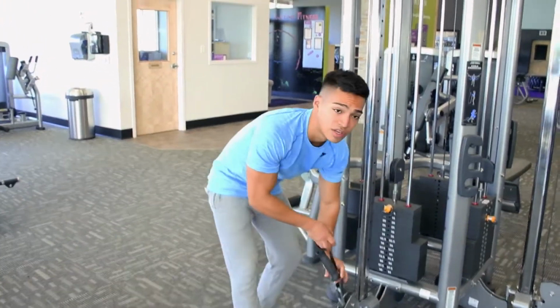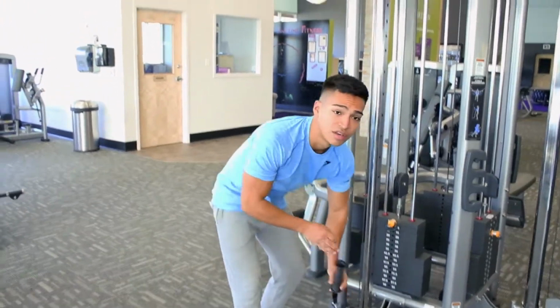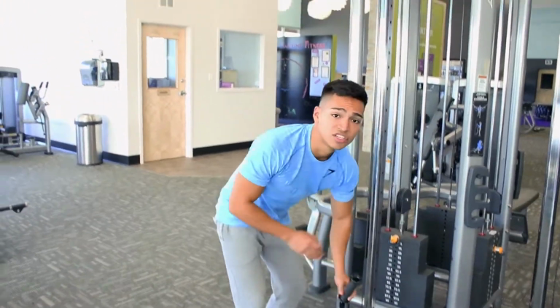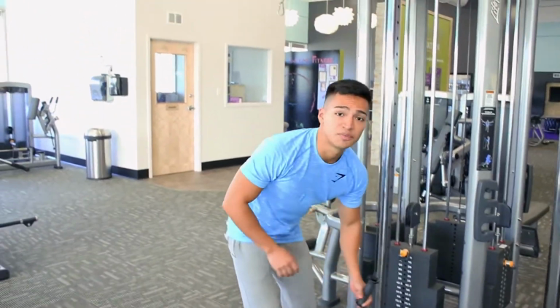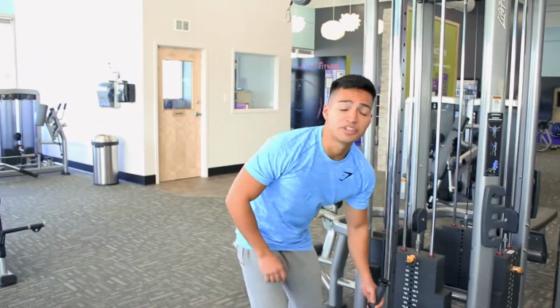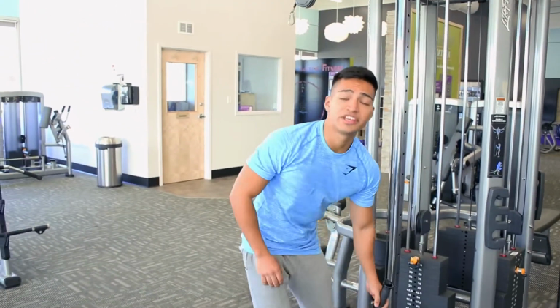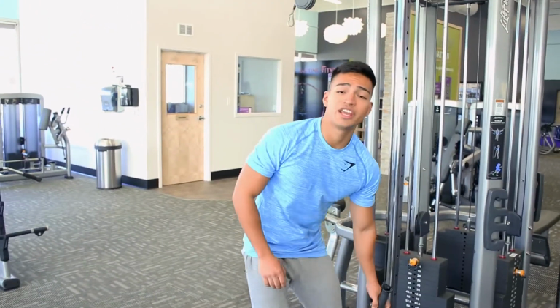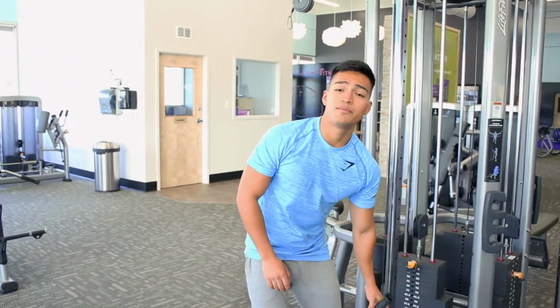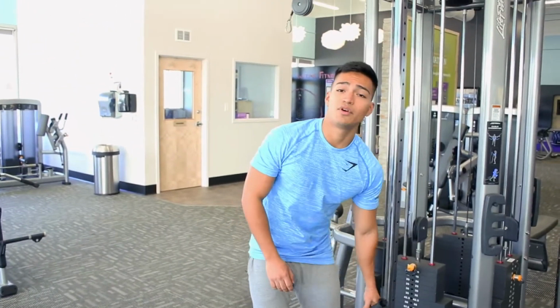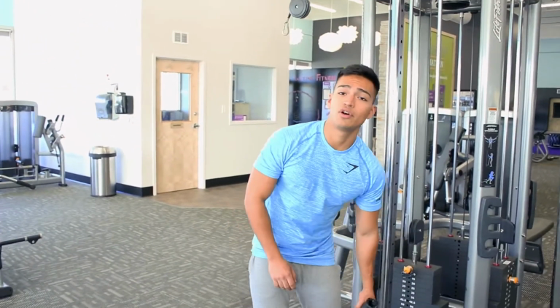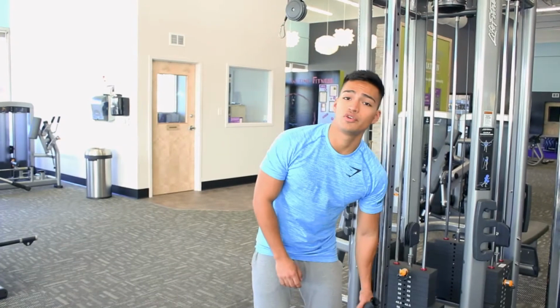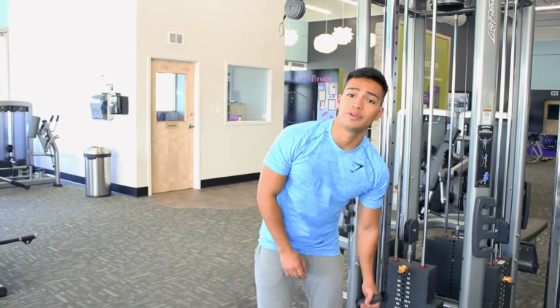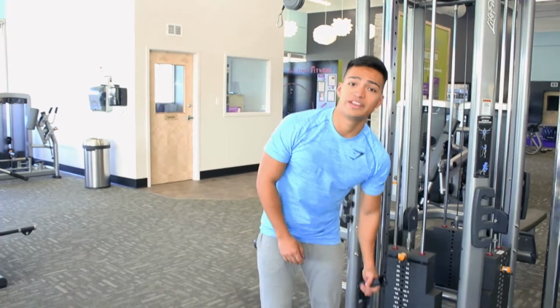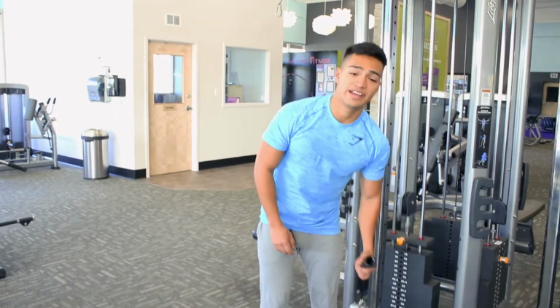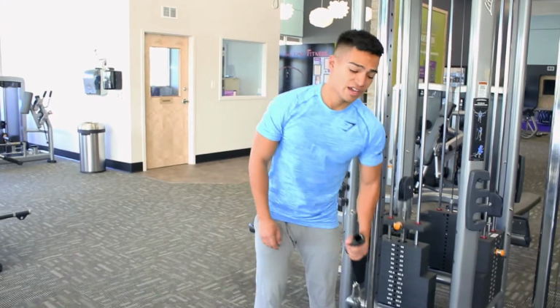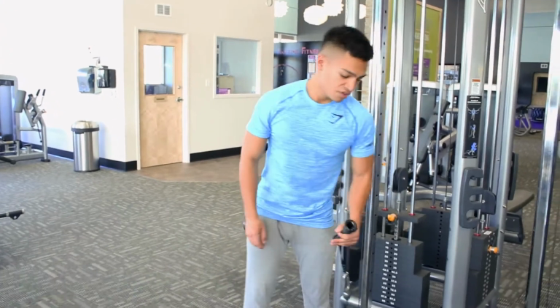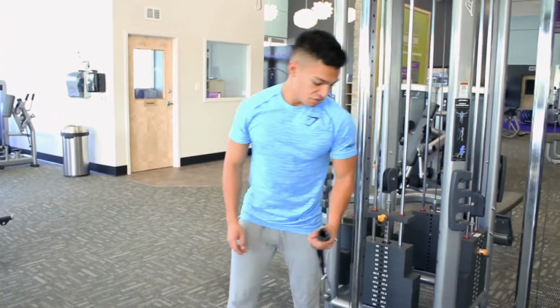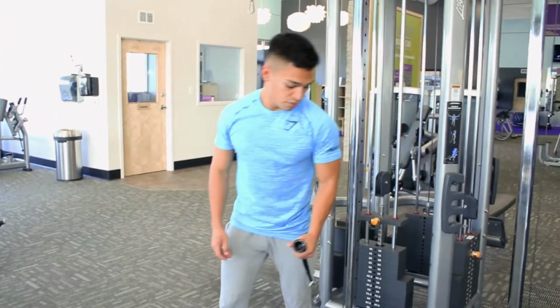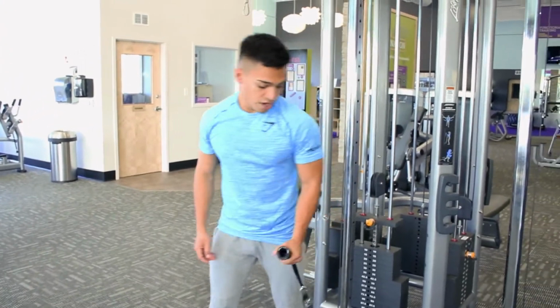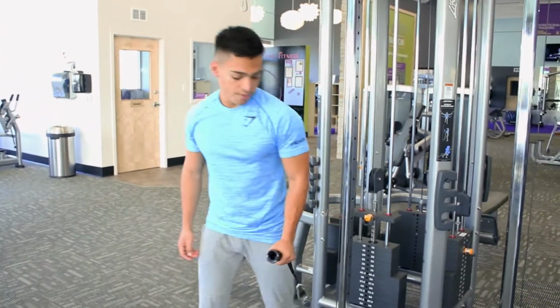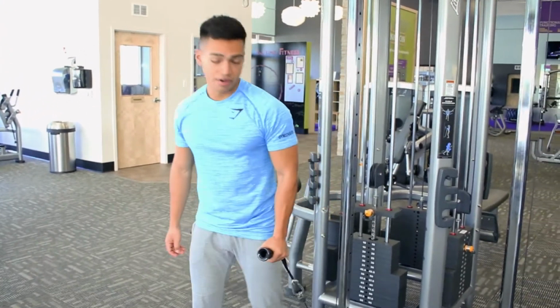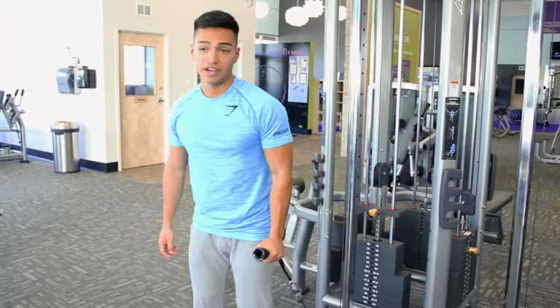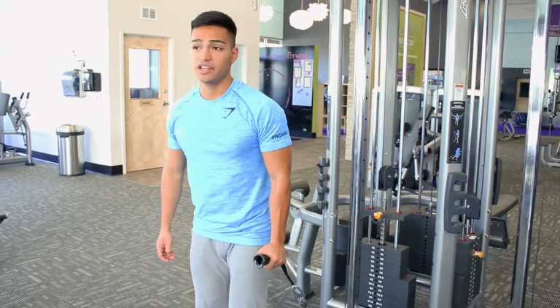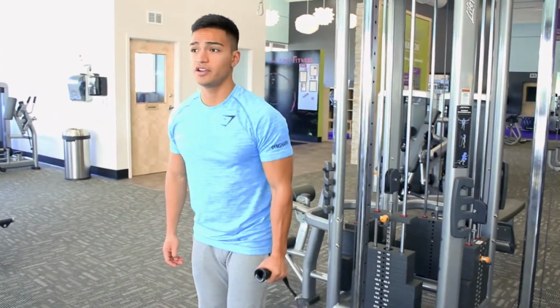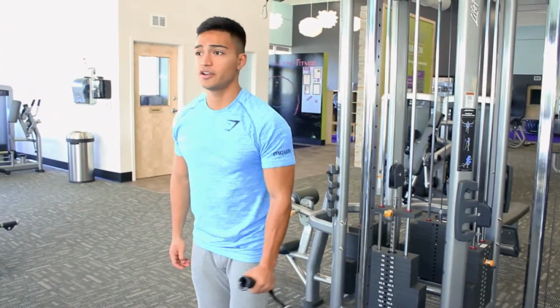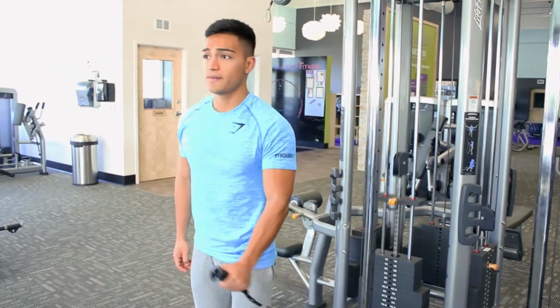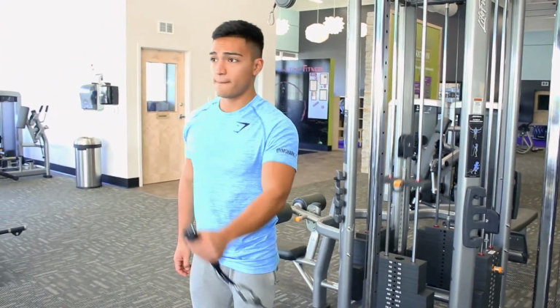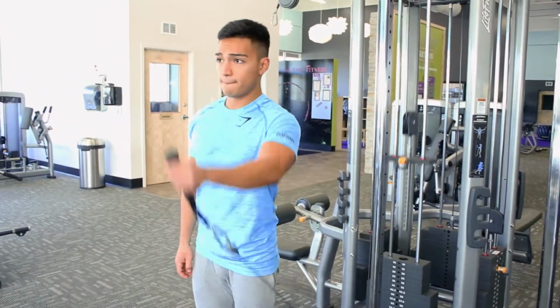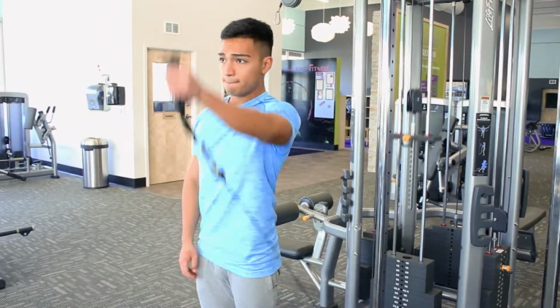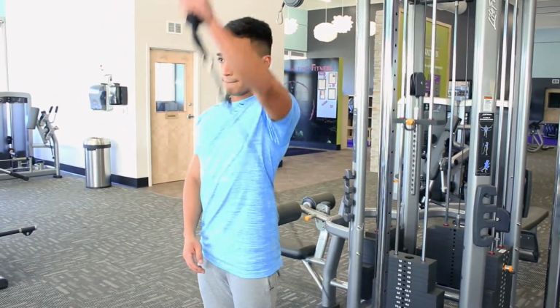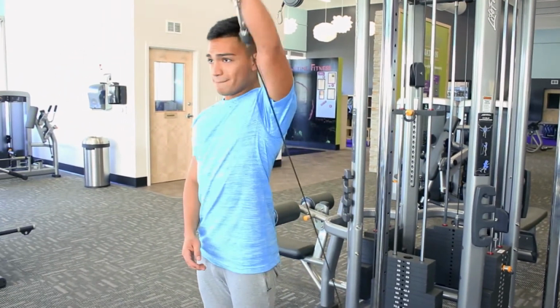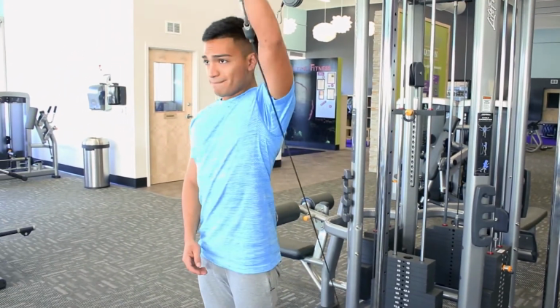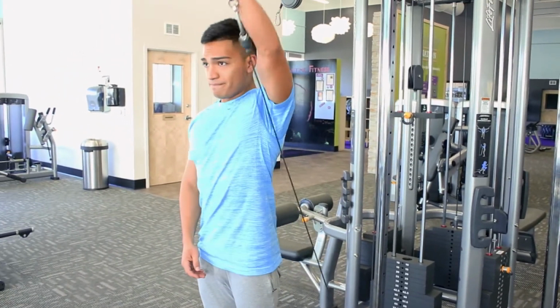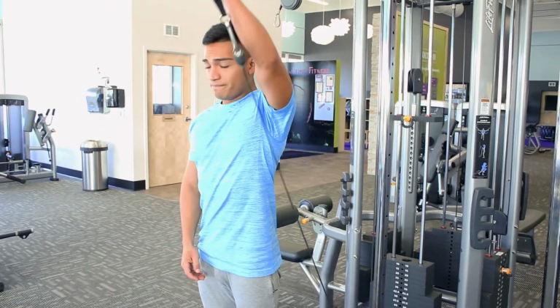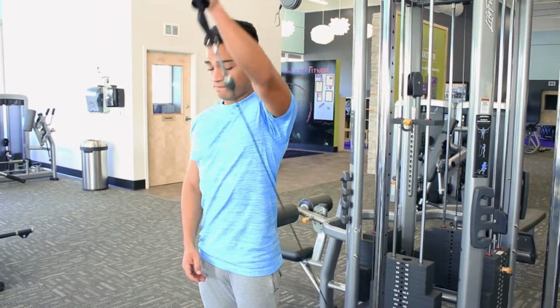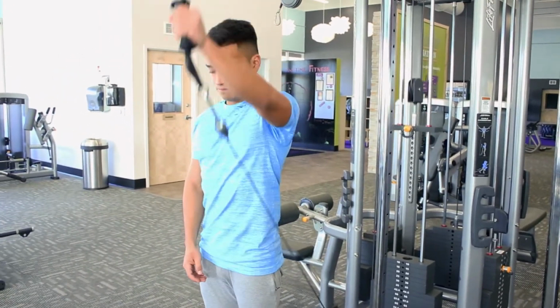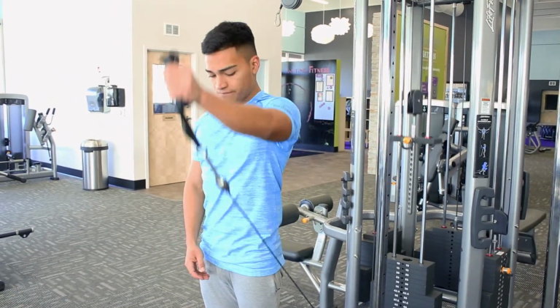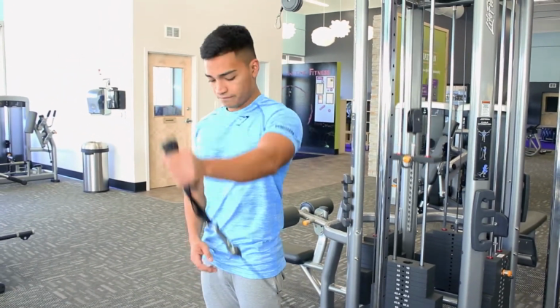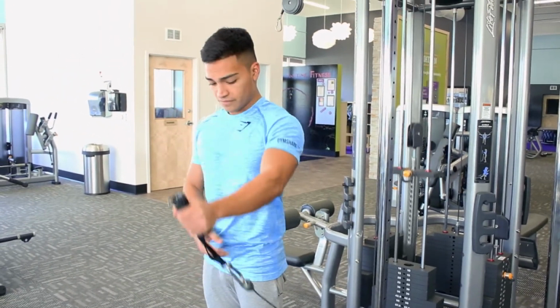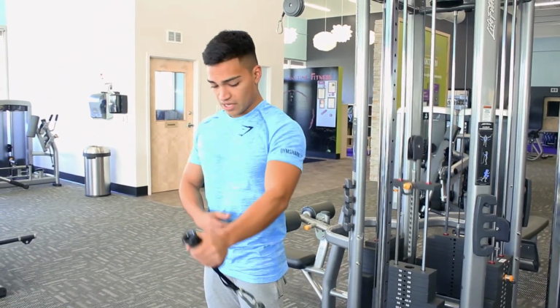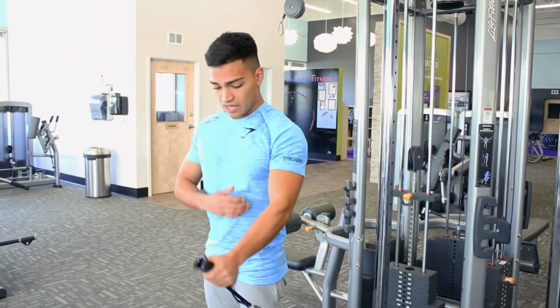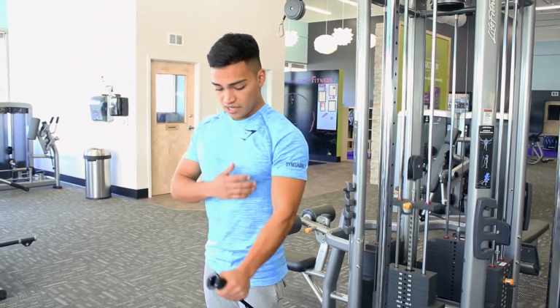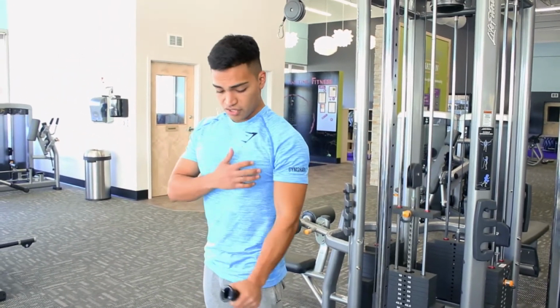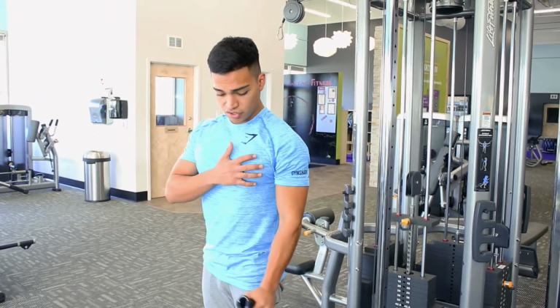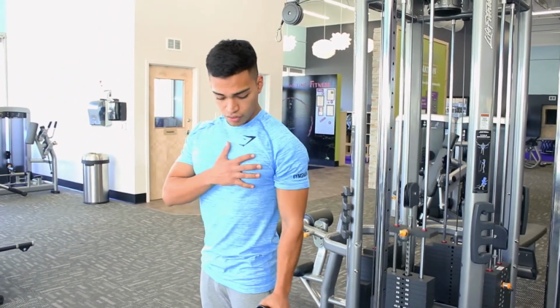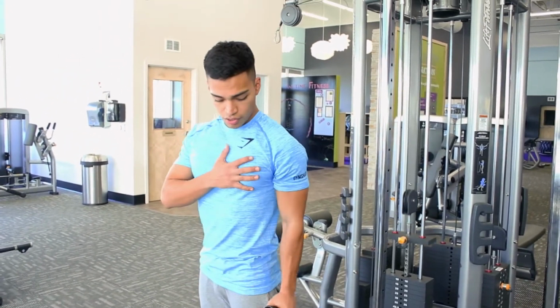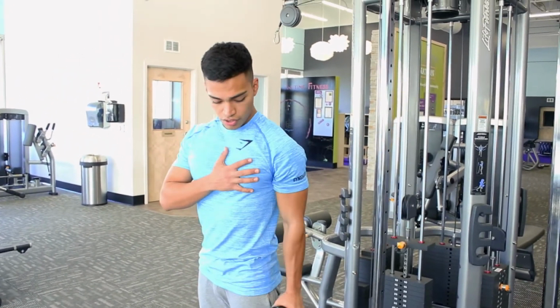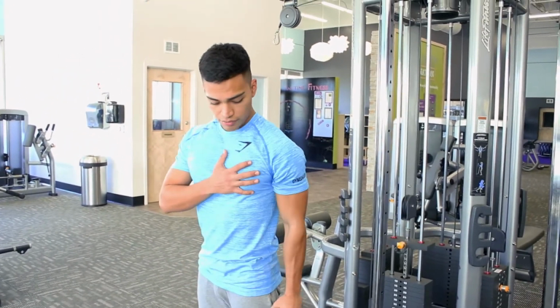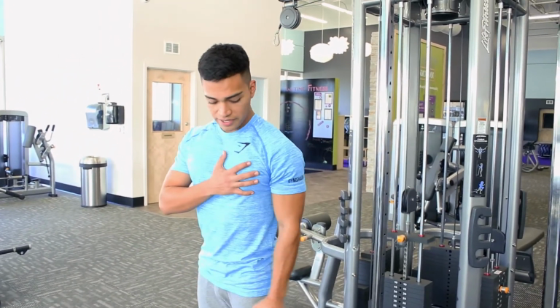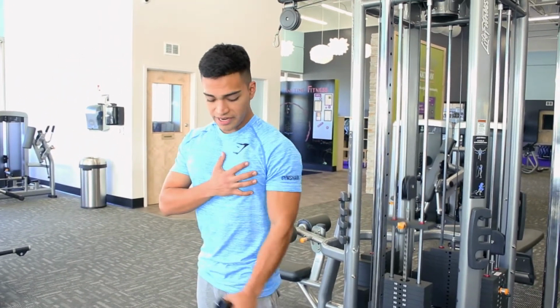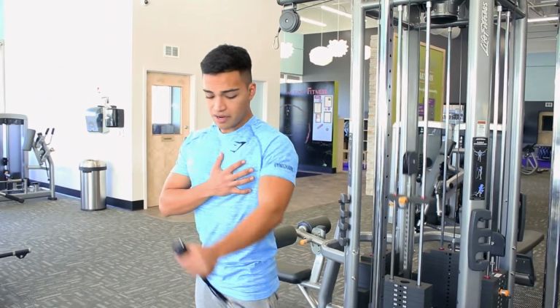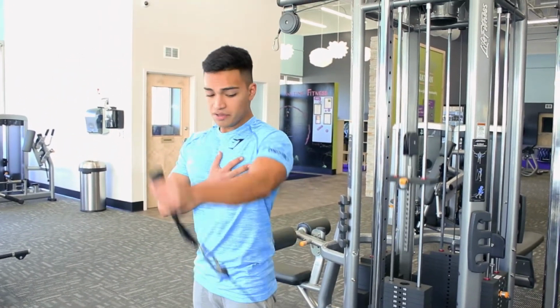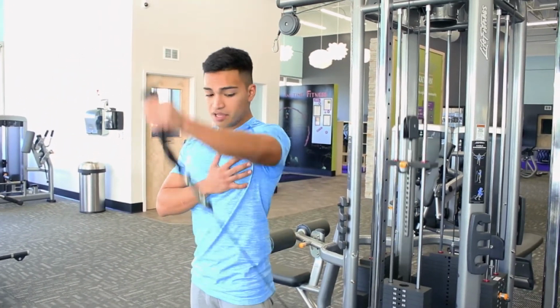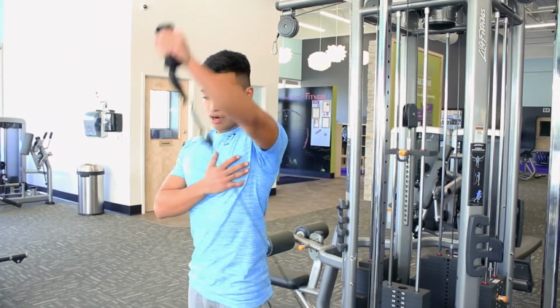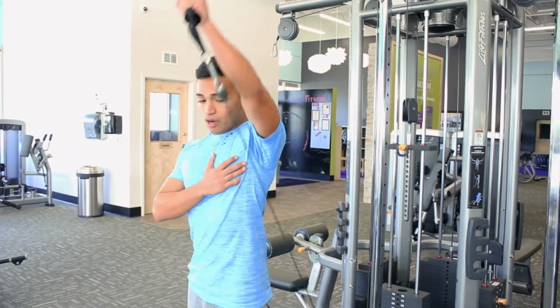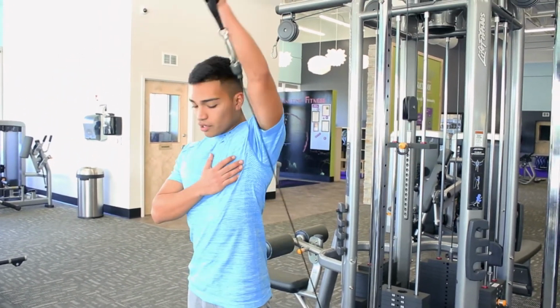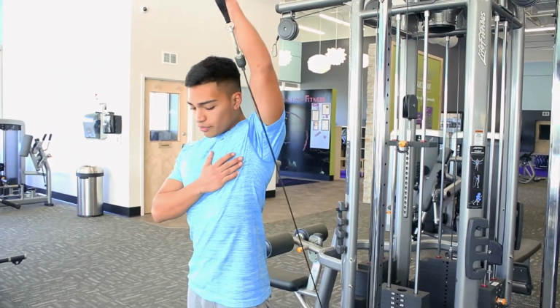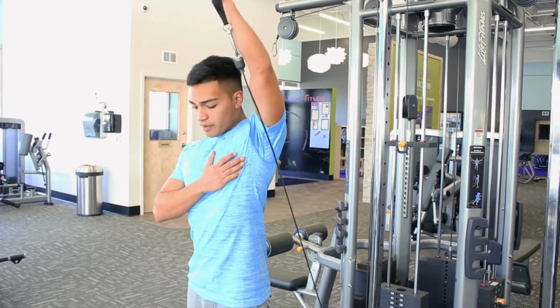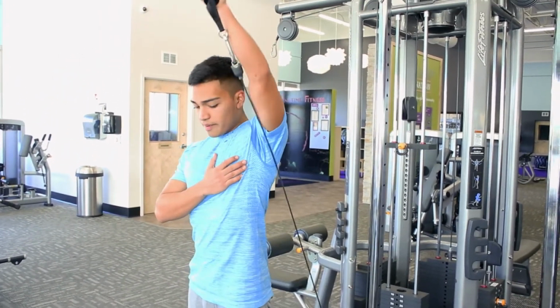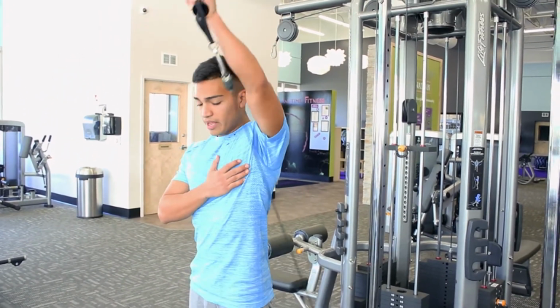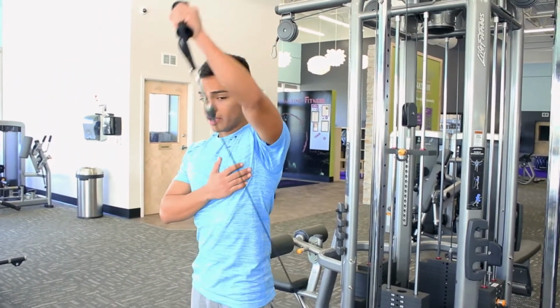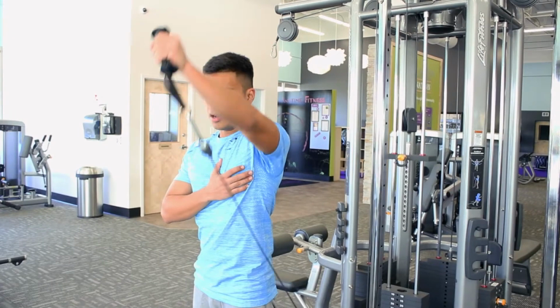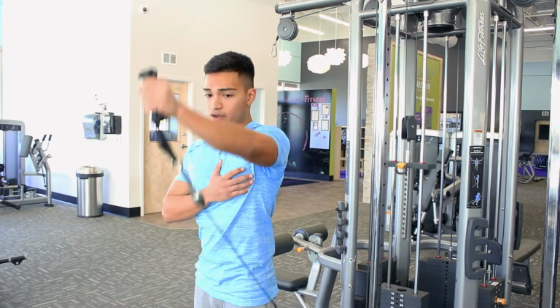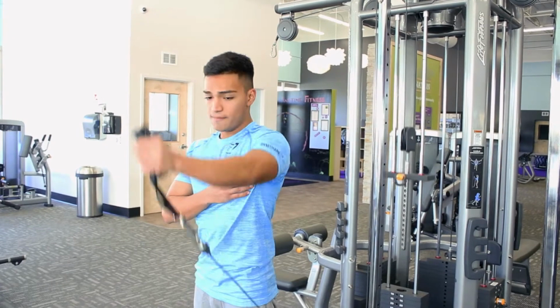Bring the cable all the way down, grab it right here, go all the way down, then all the way back up.